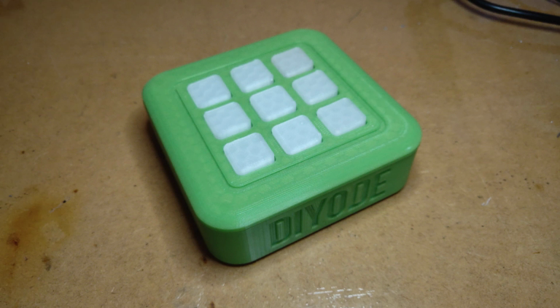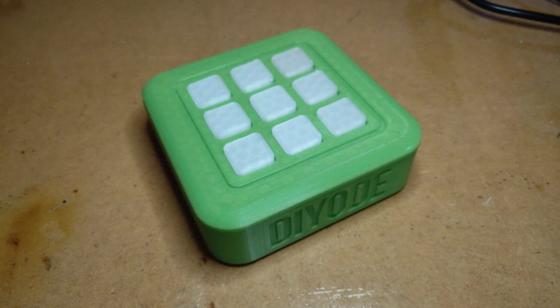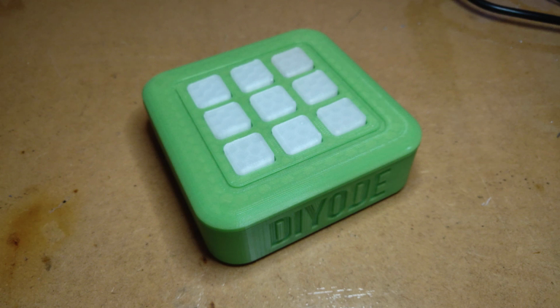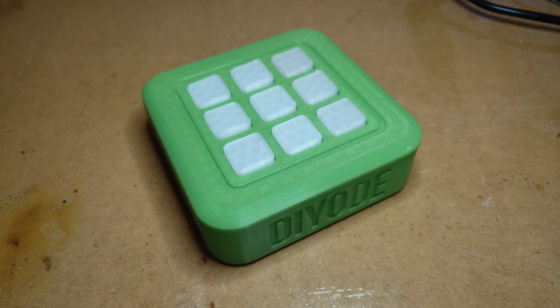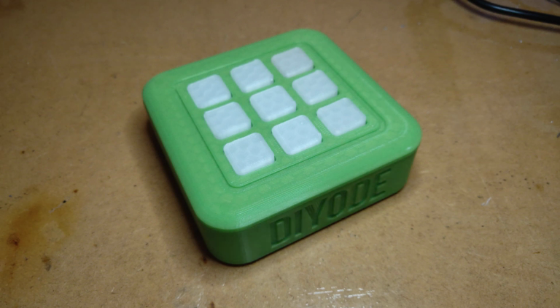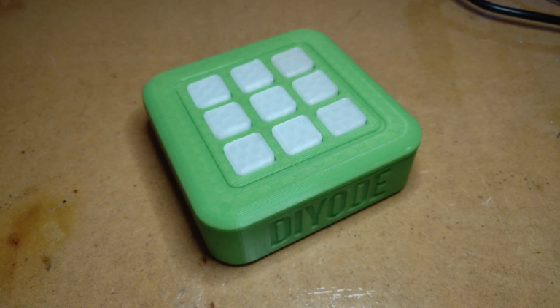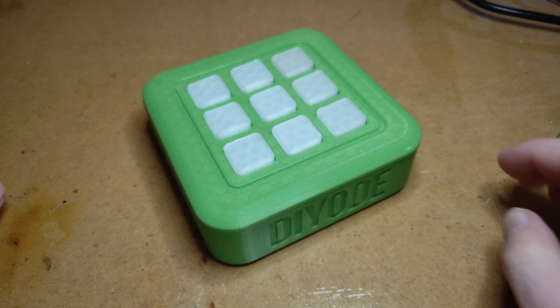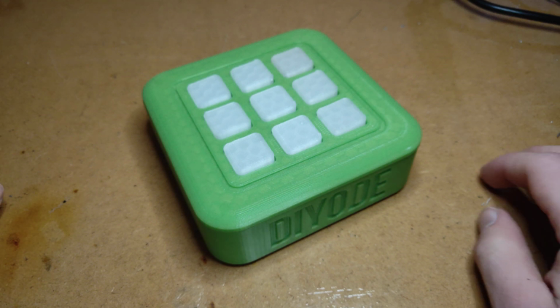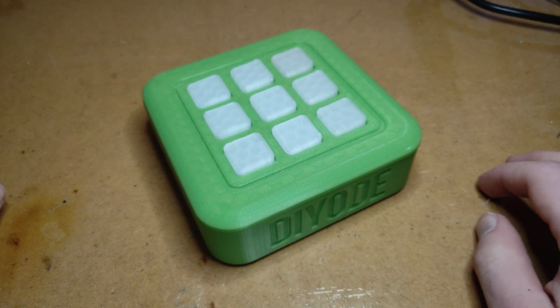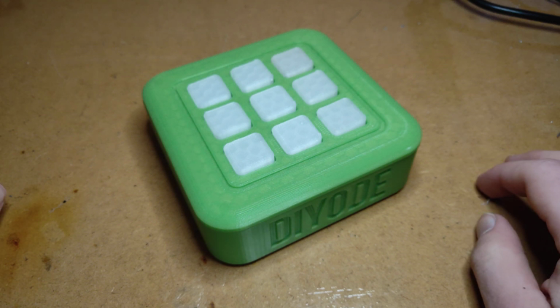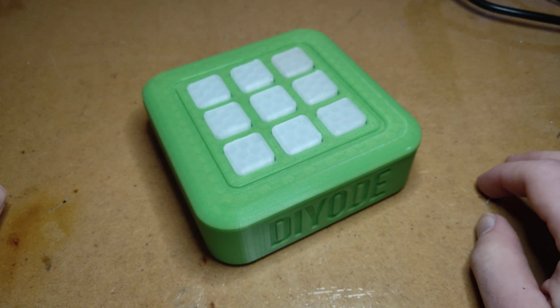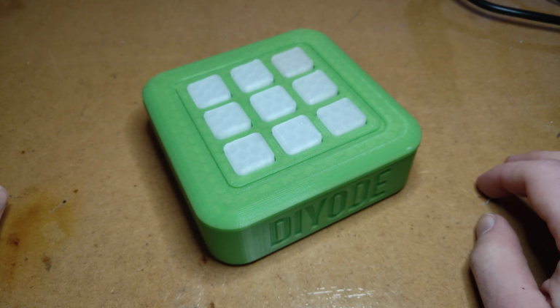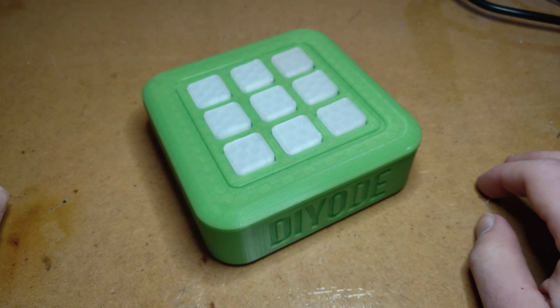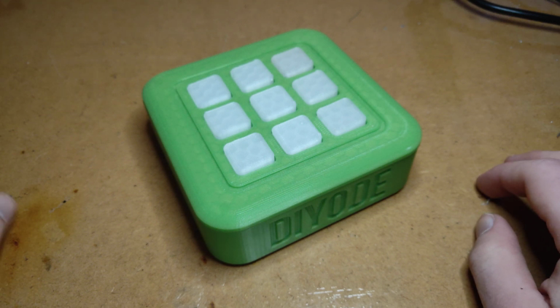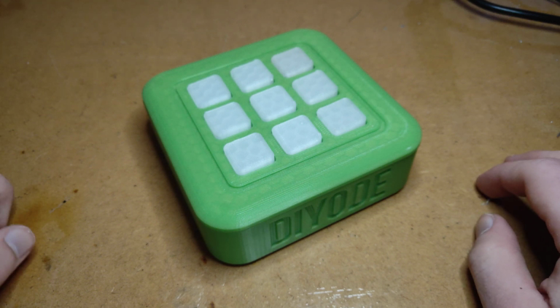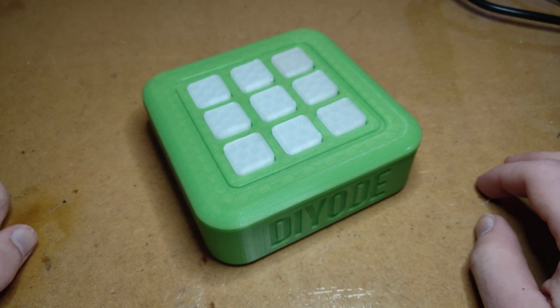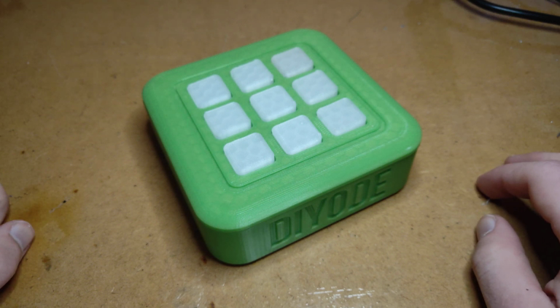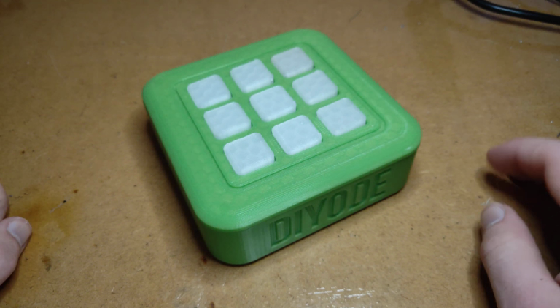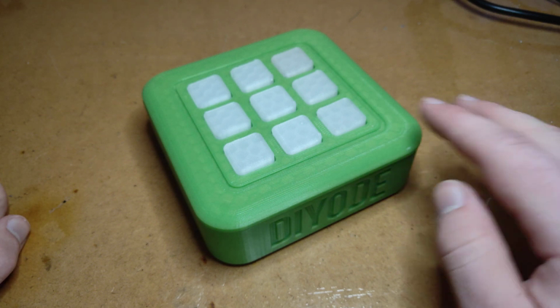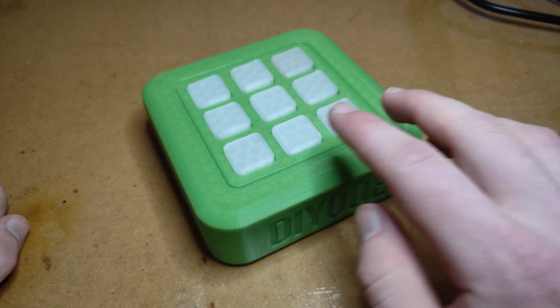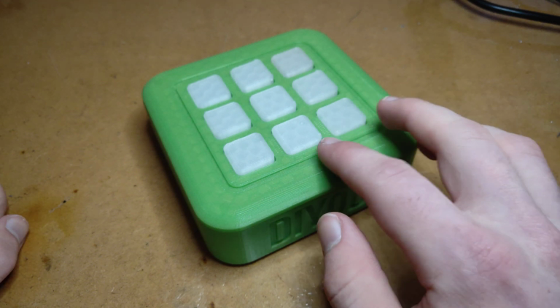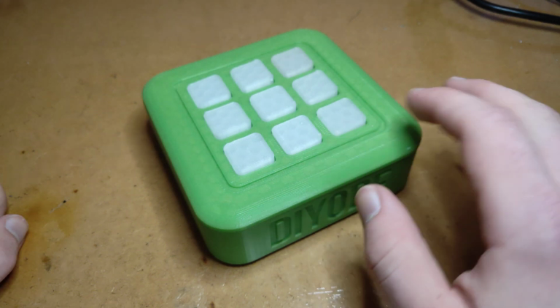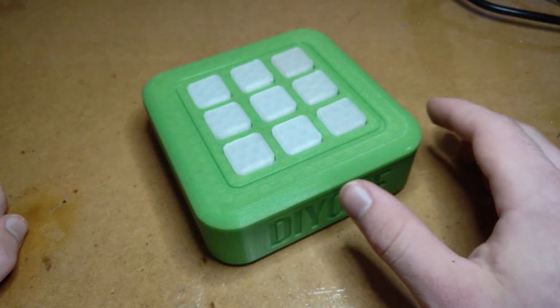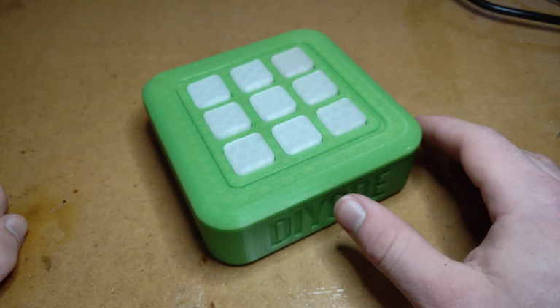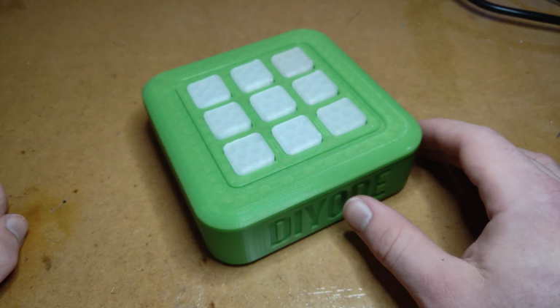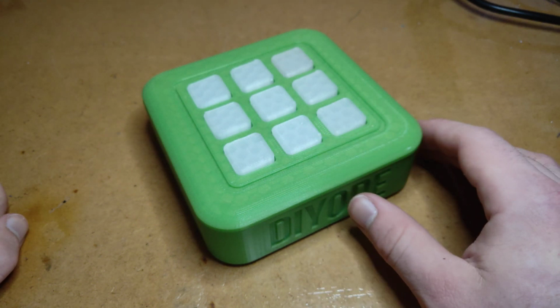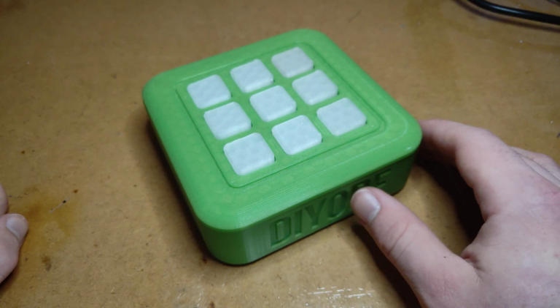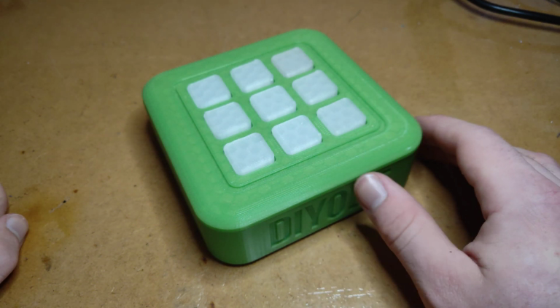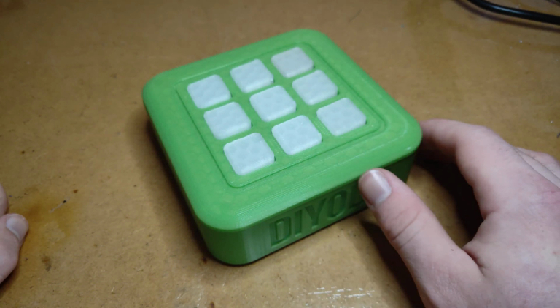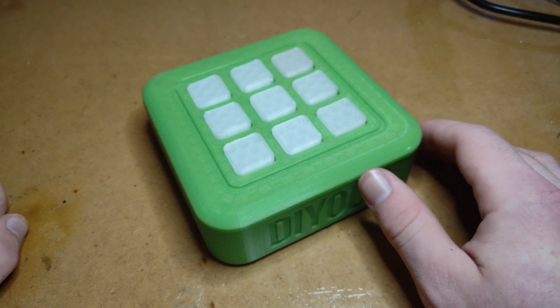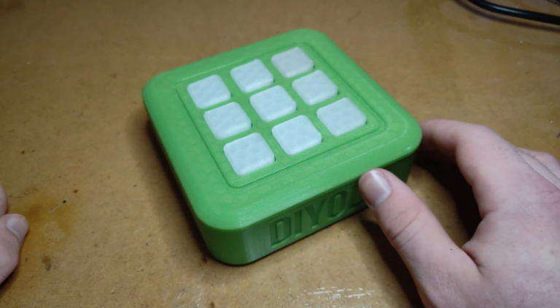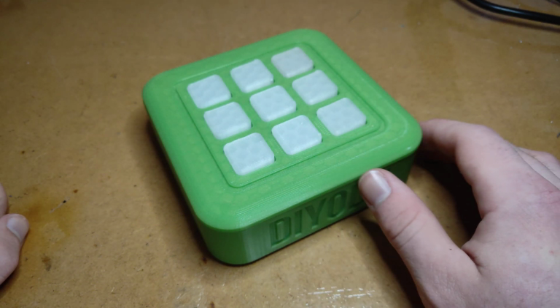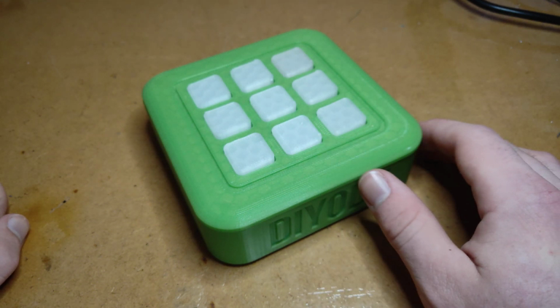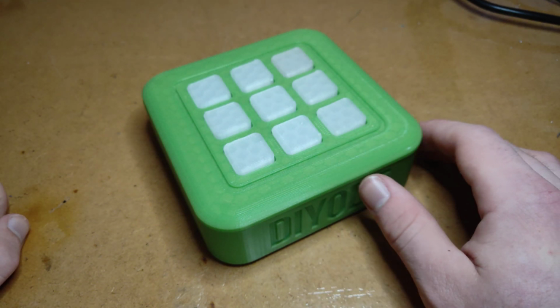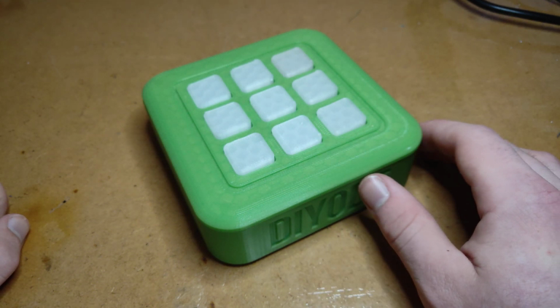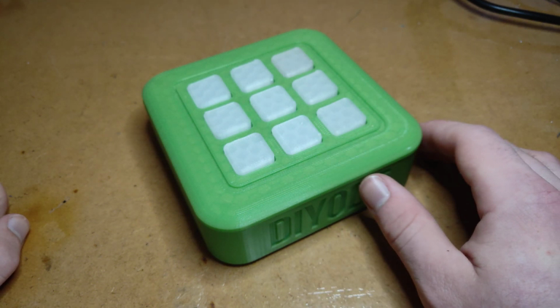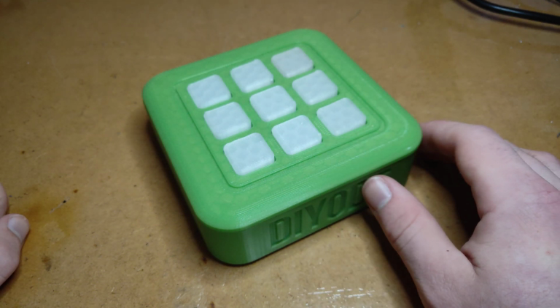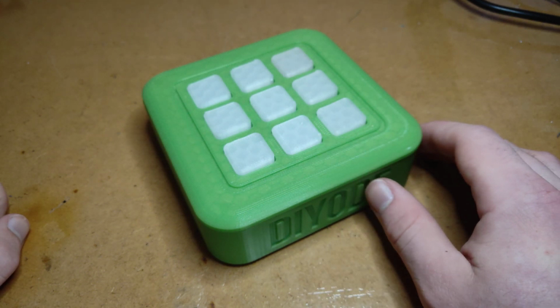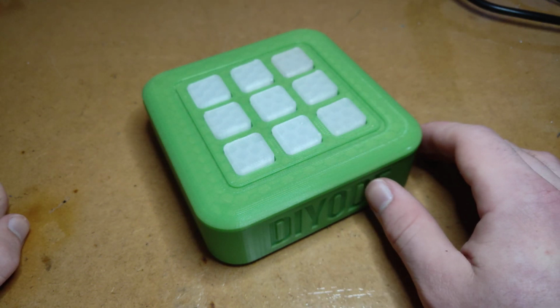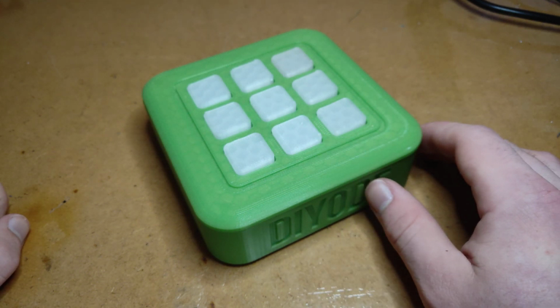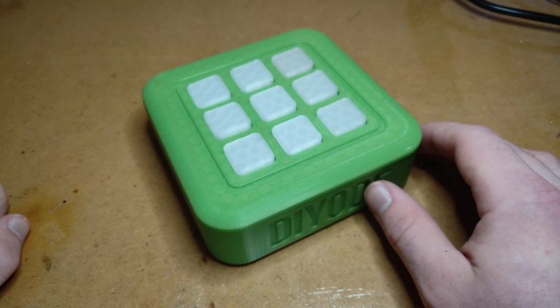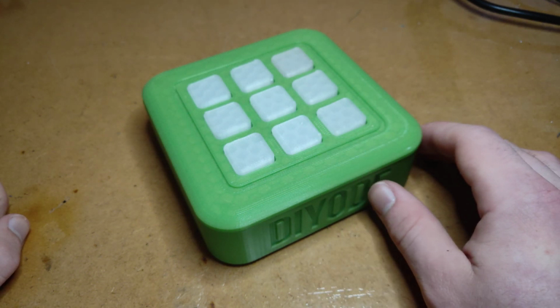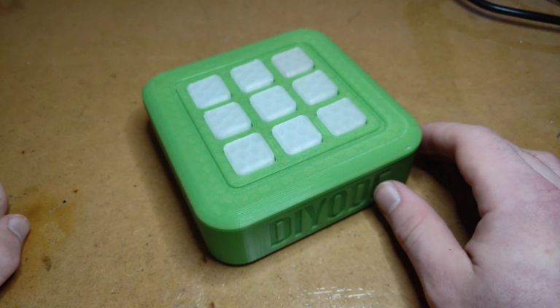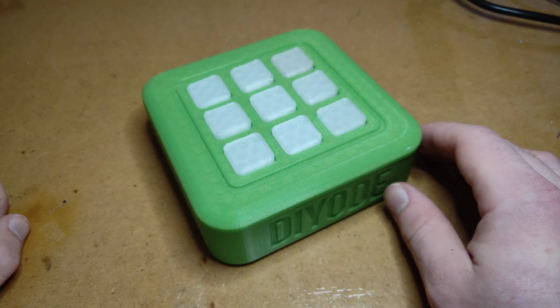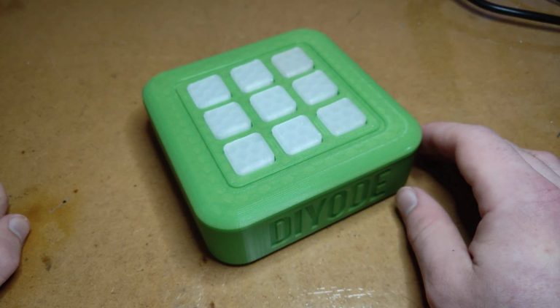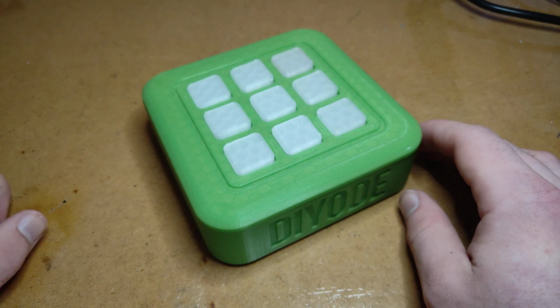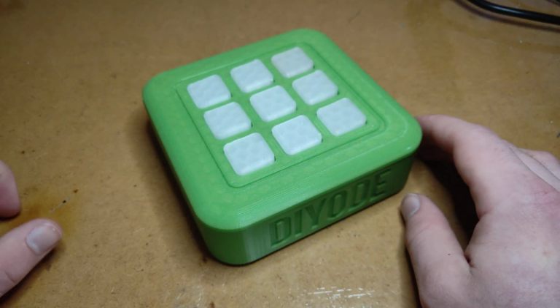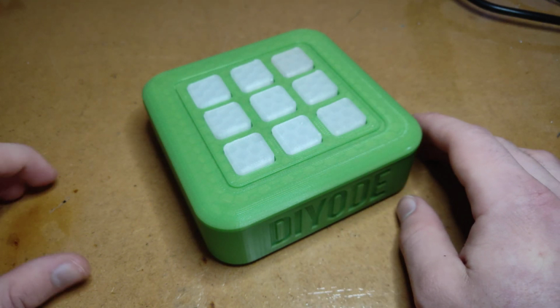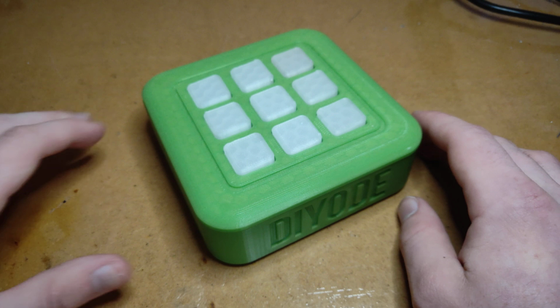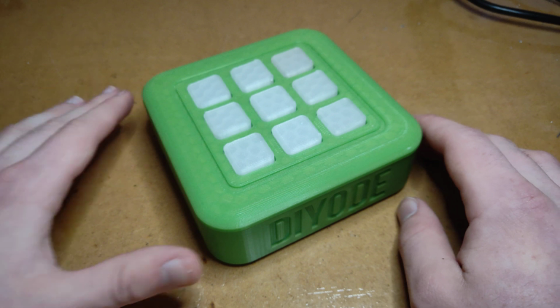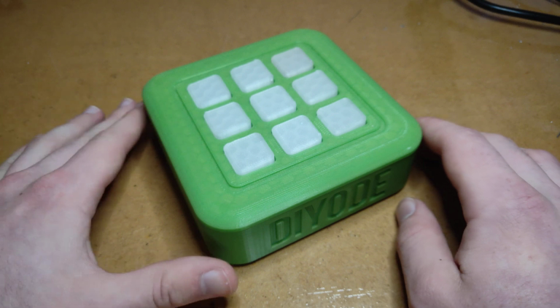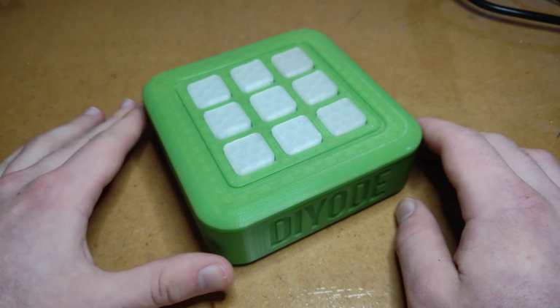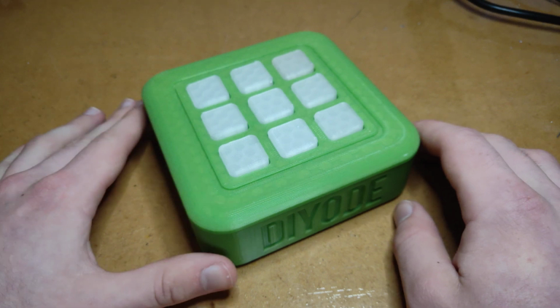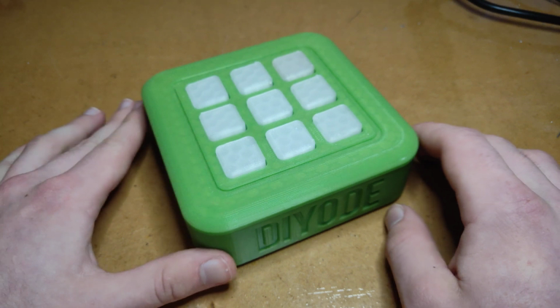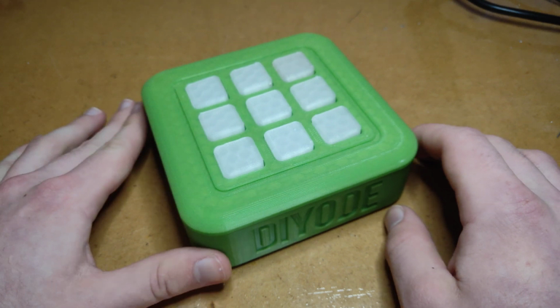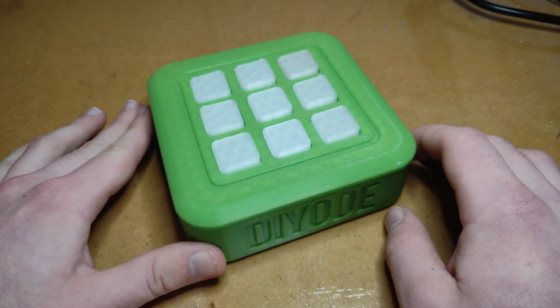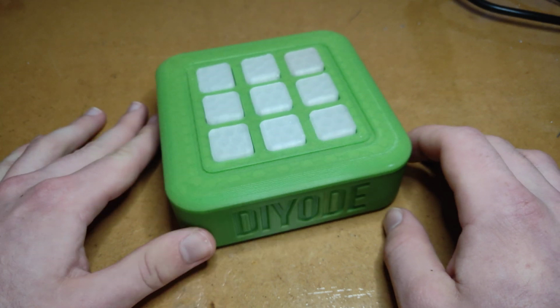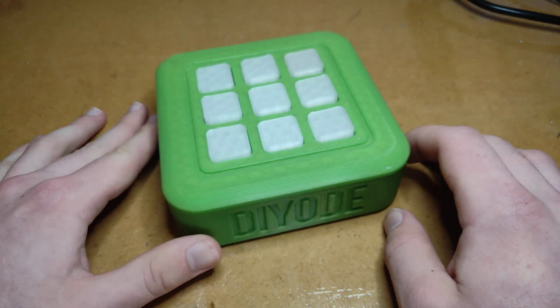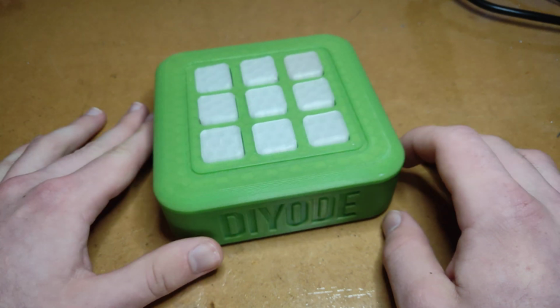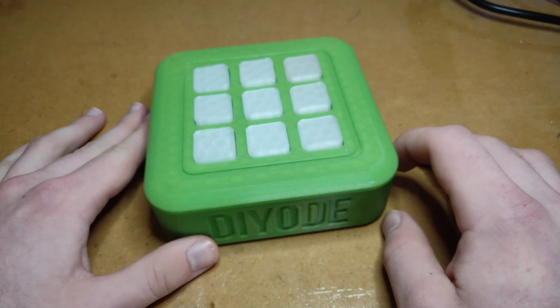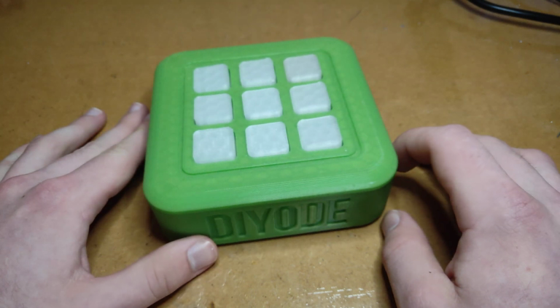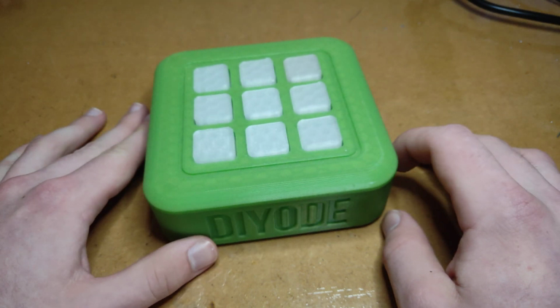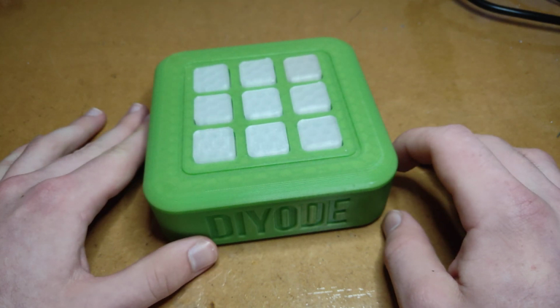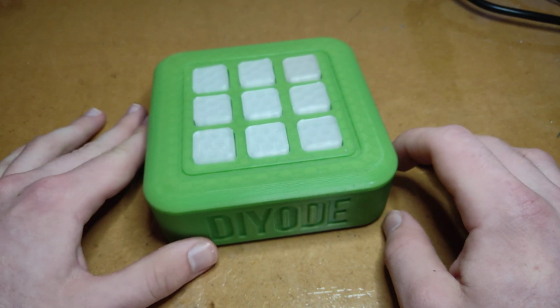Hey everyone, Liam here. This is the tic-tac-toe project that's in the December issue. I'm going to show you guys how to play it.